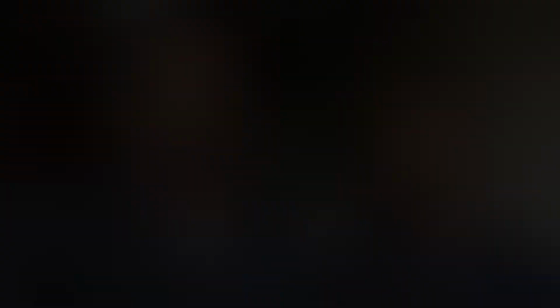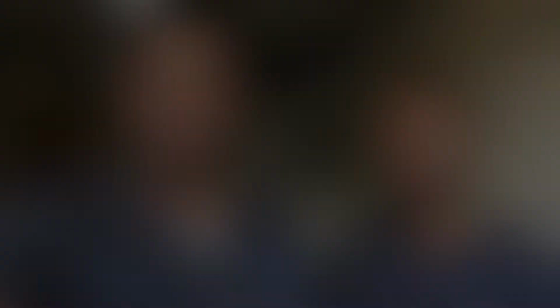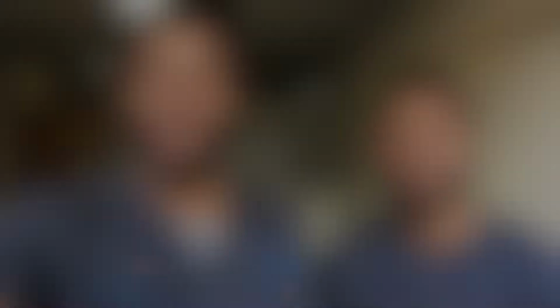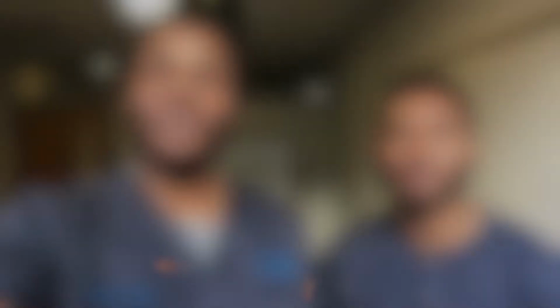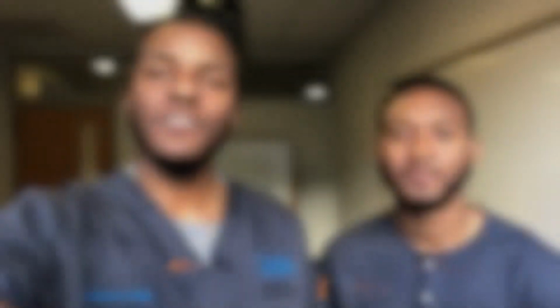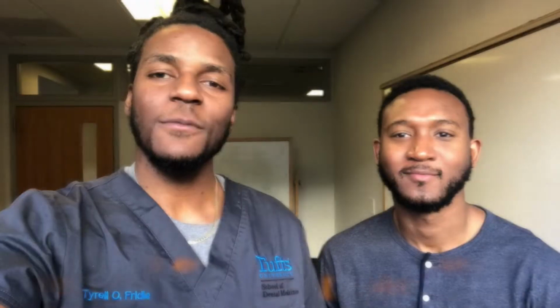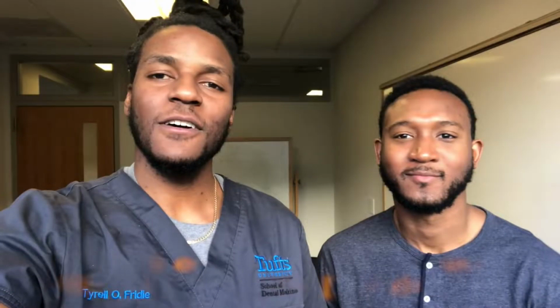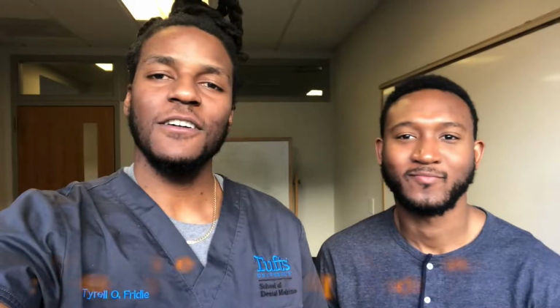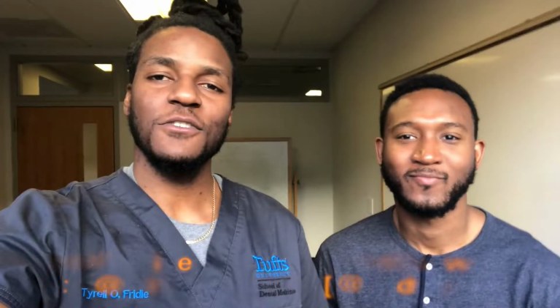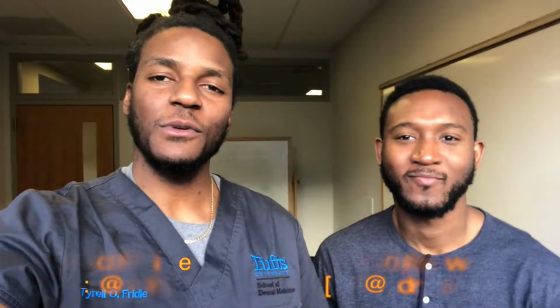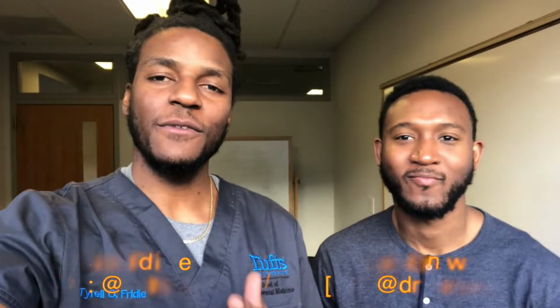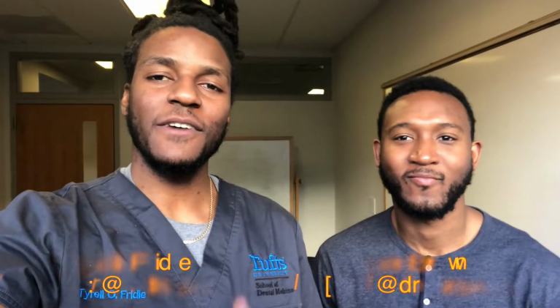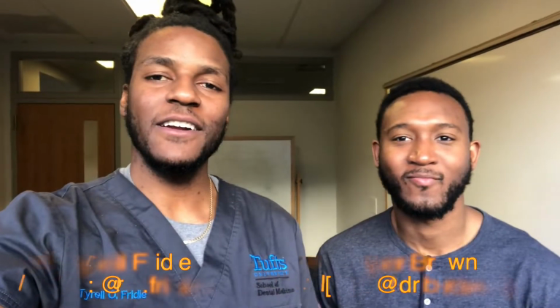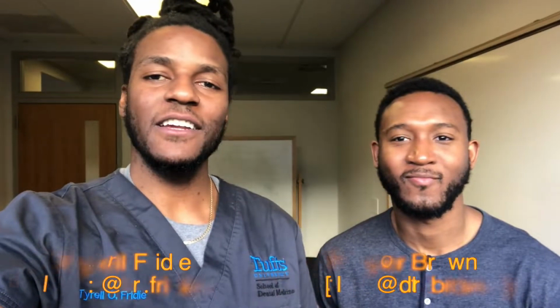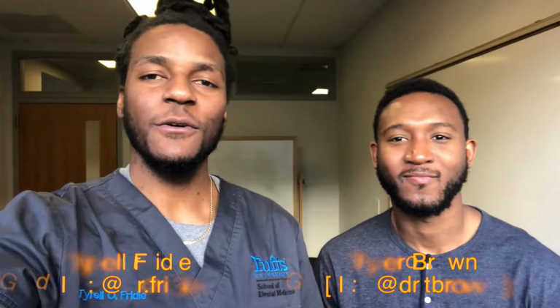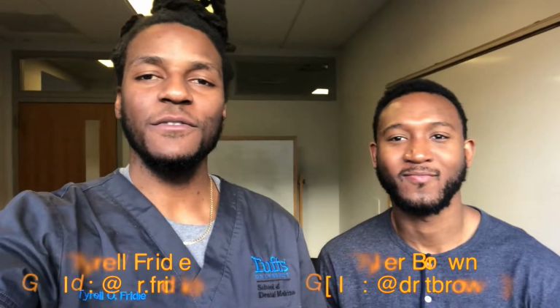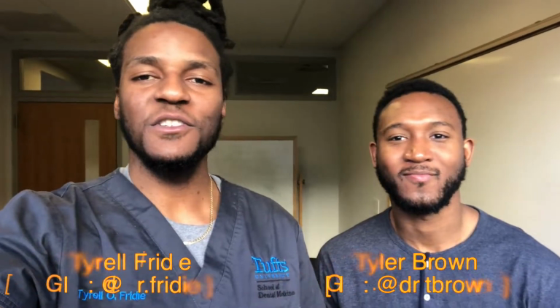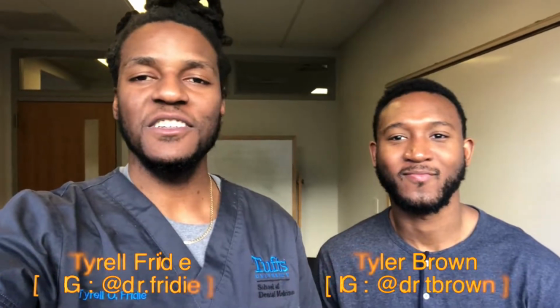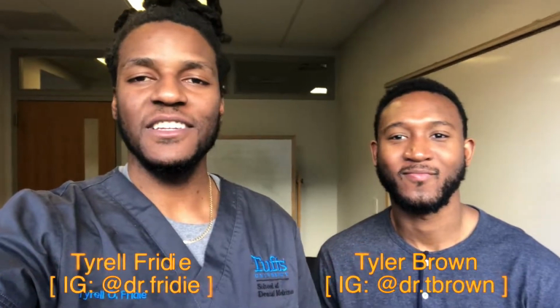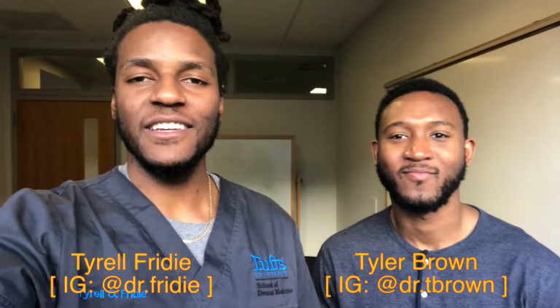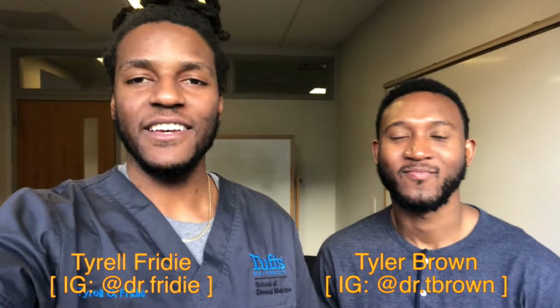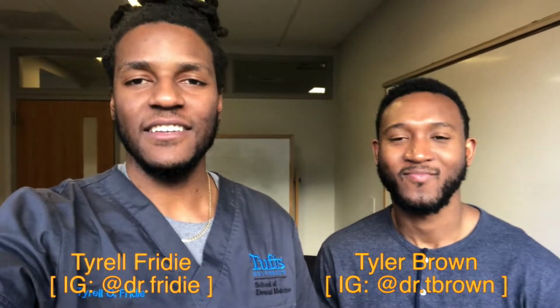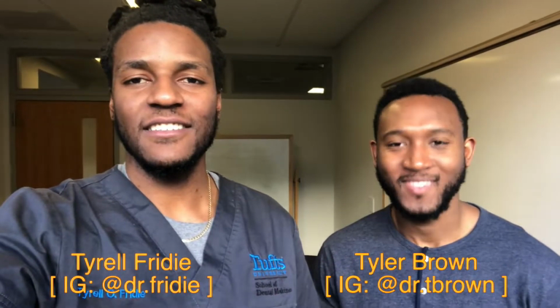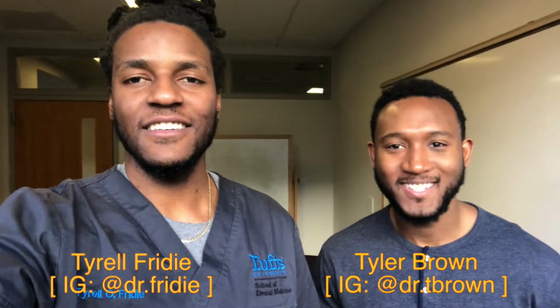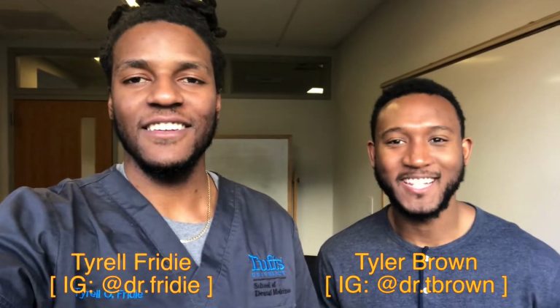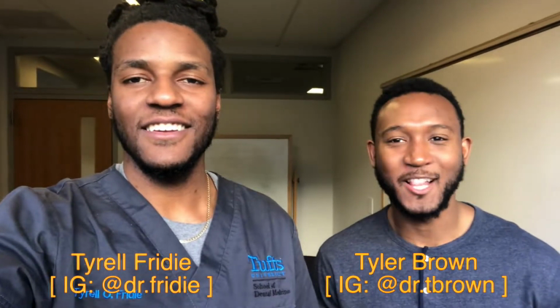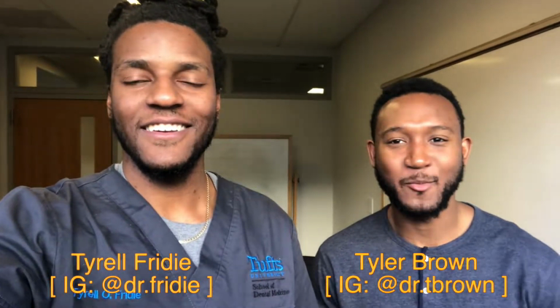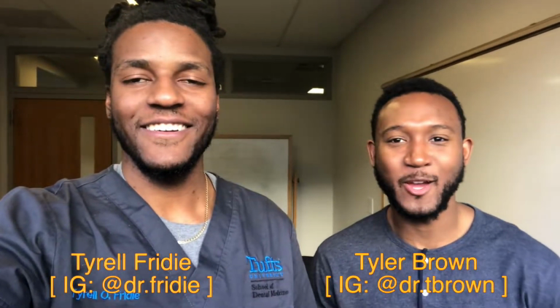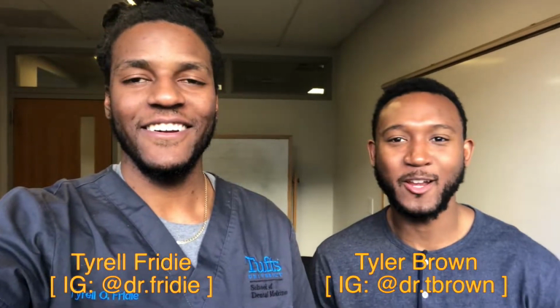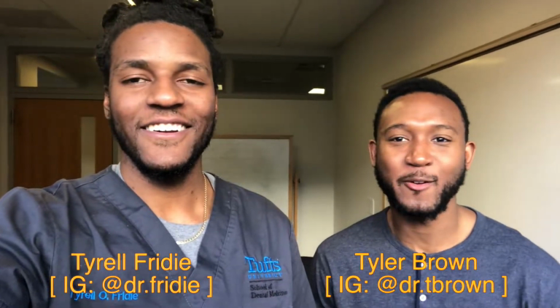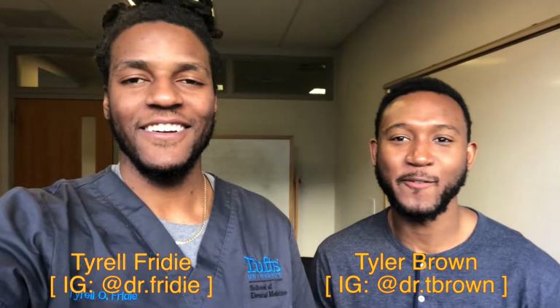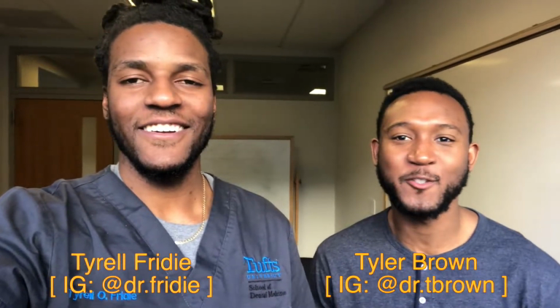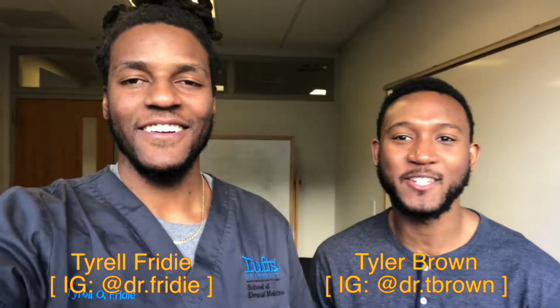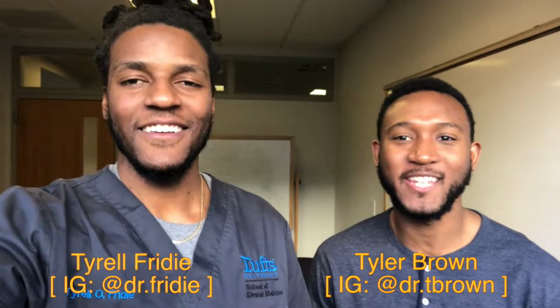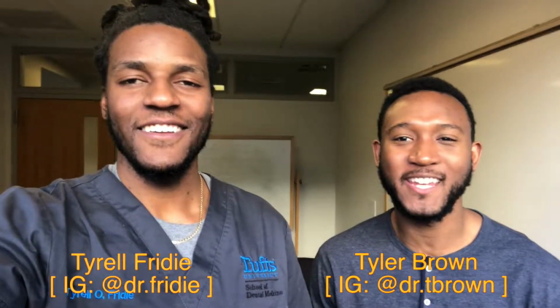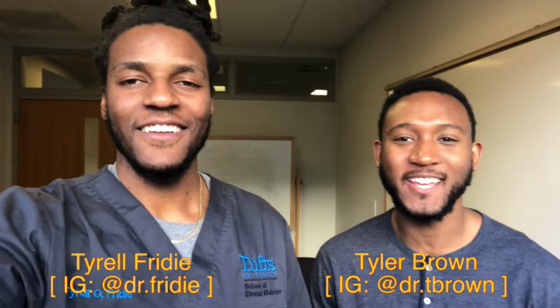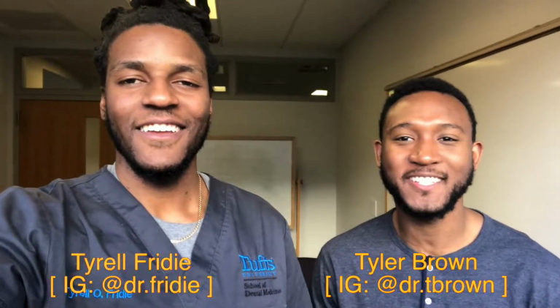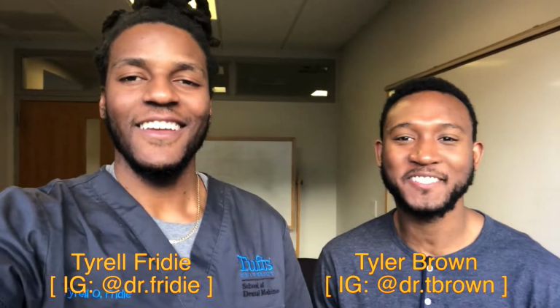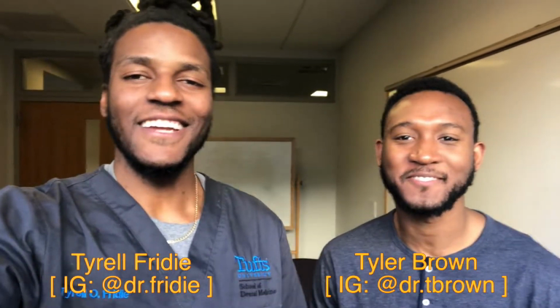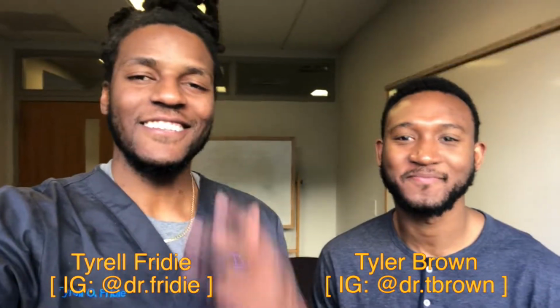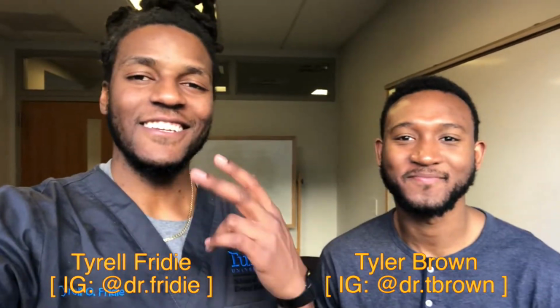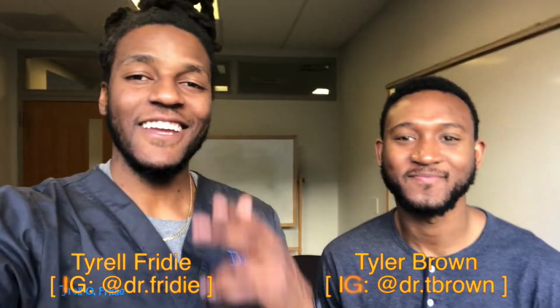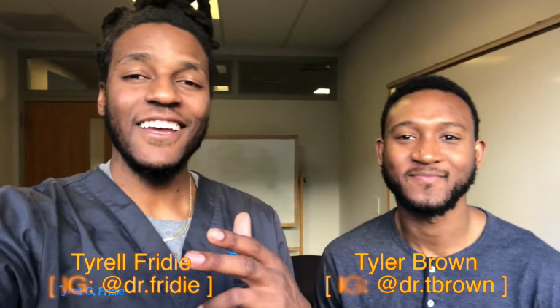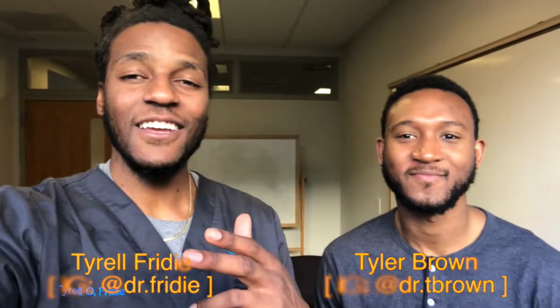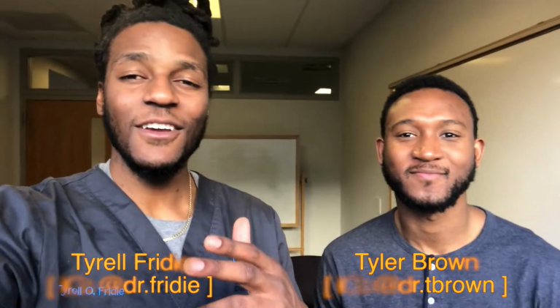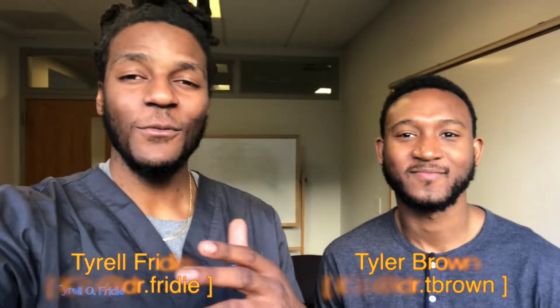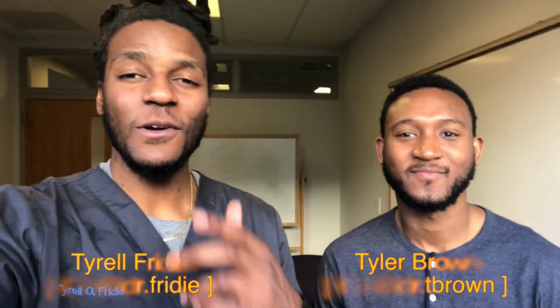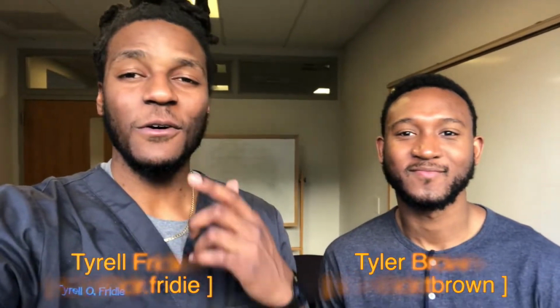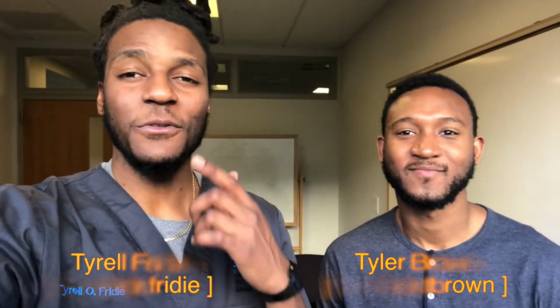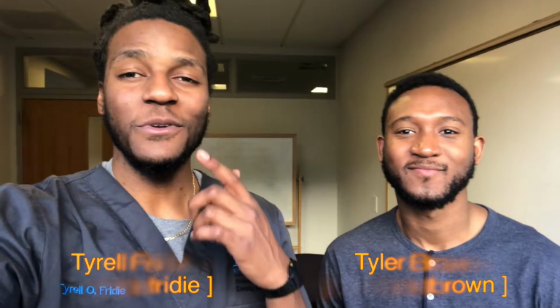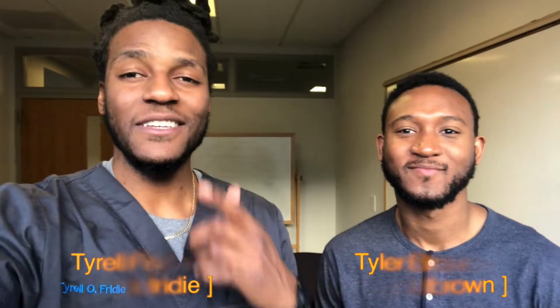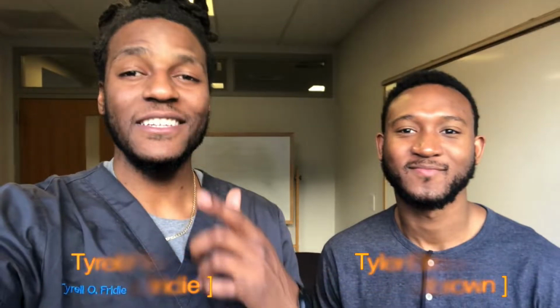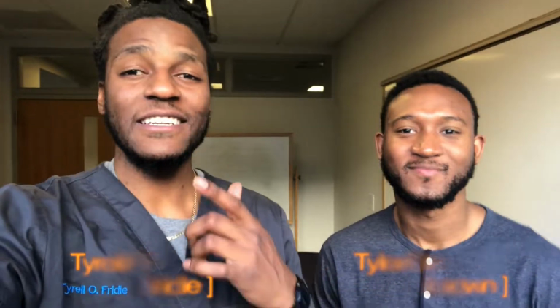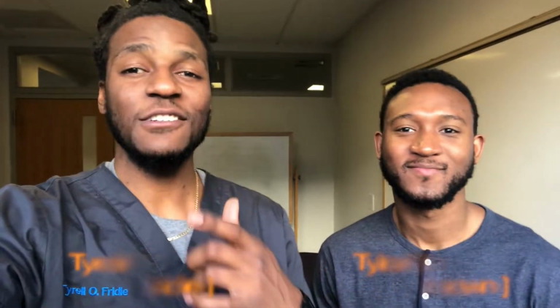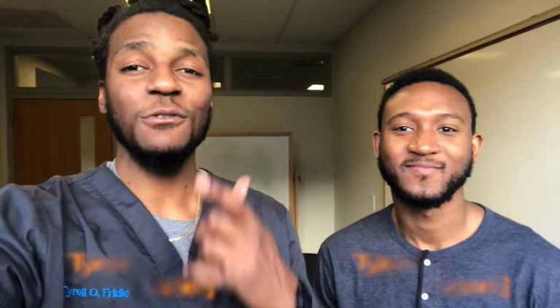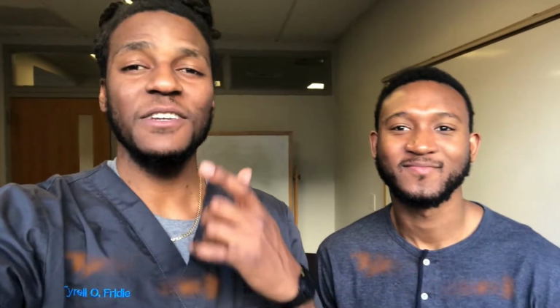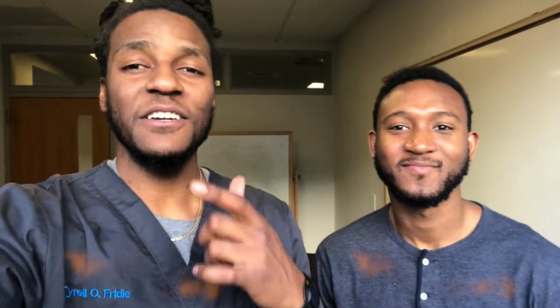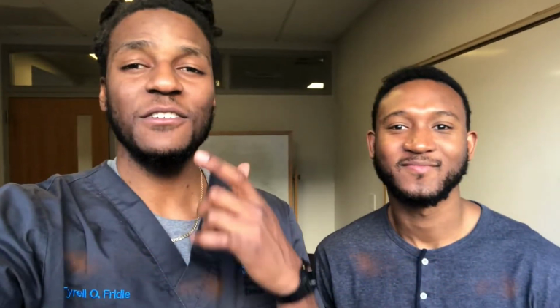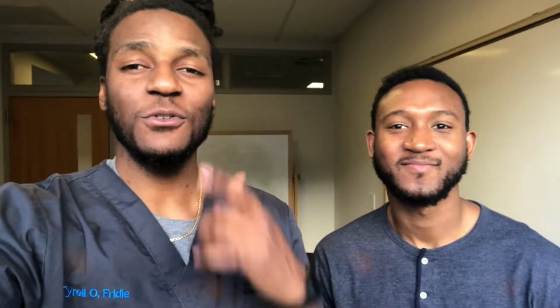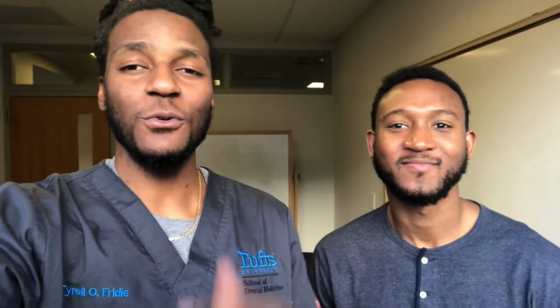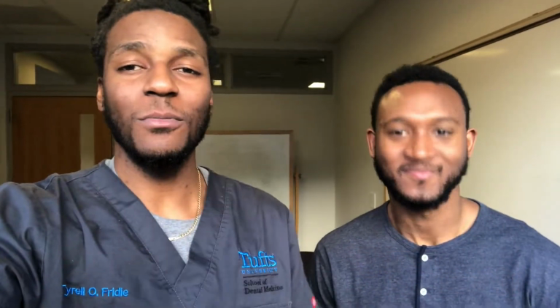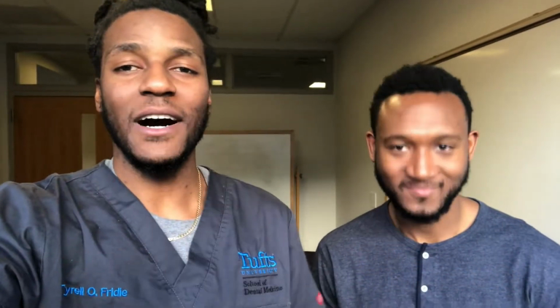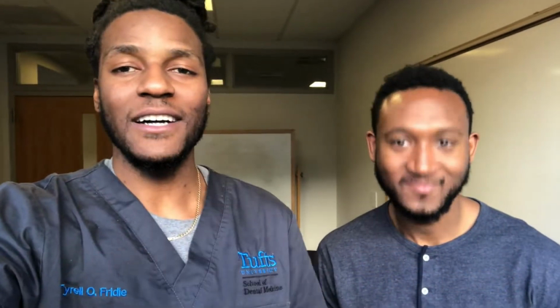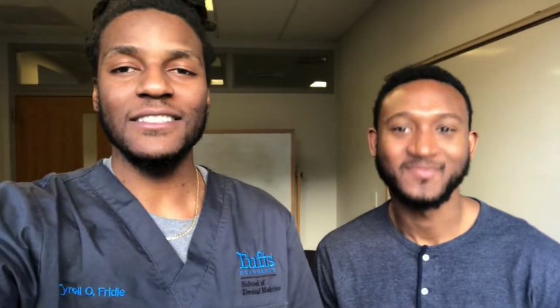What's up y'all? Terrell Friday here with Future DDS. Tyler Brown here with Future DDS. And today we're going through the D2 Year Toolbox.